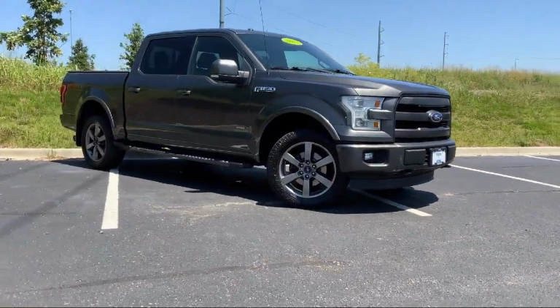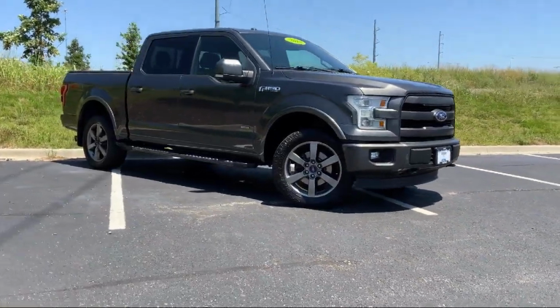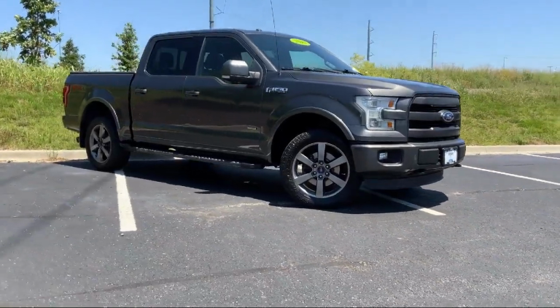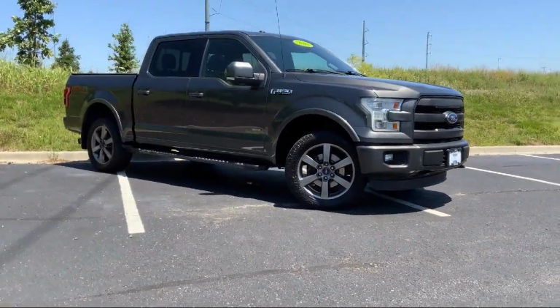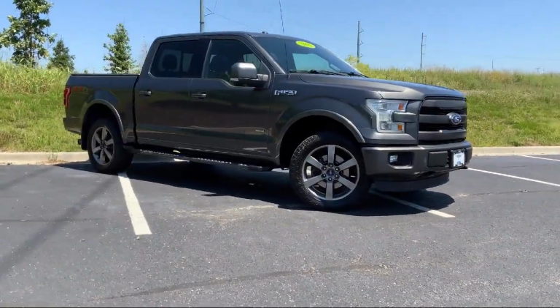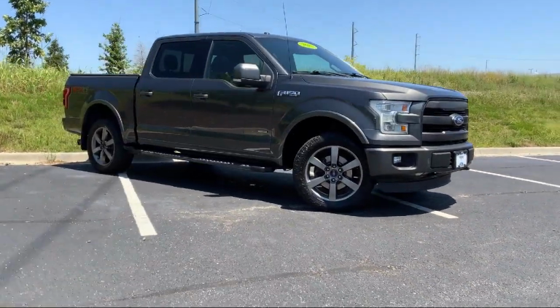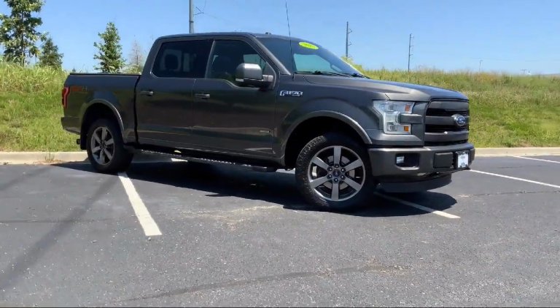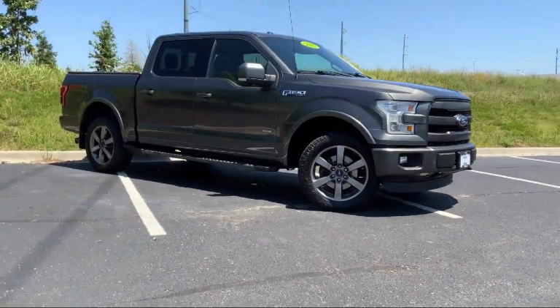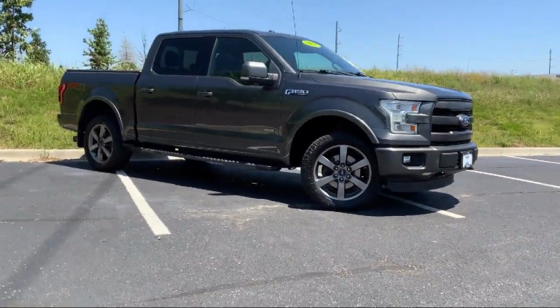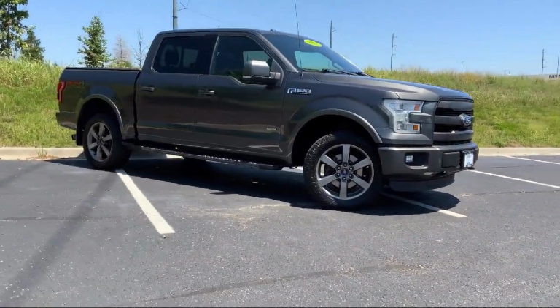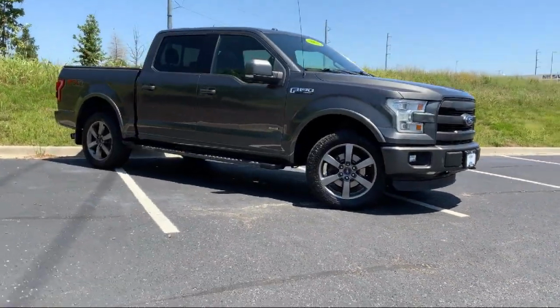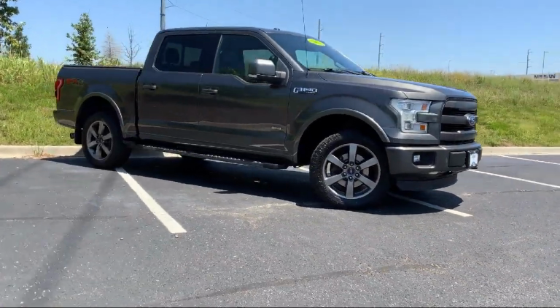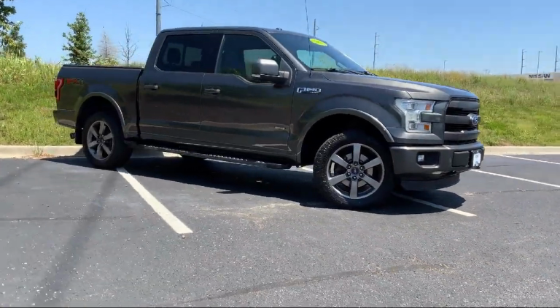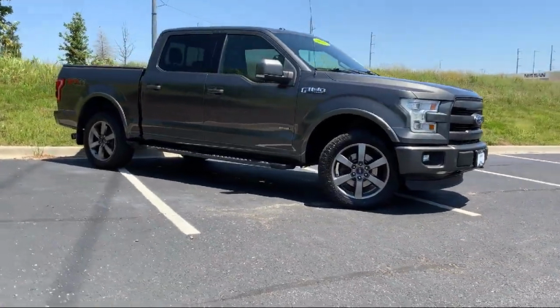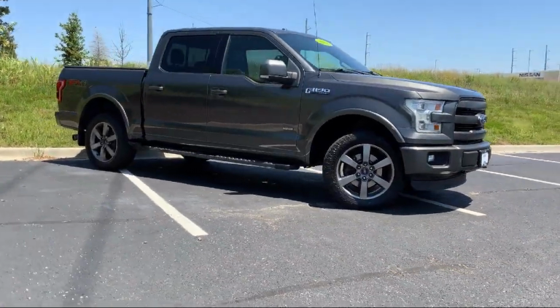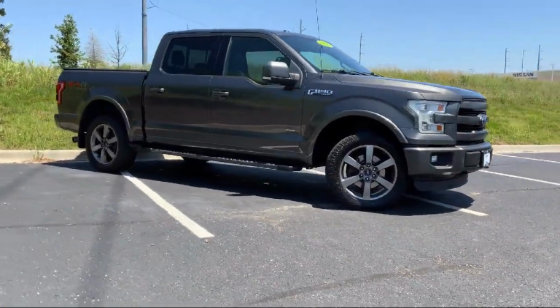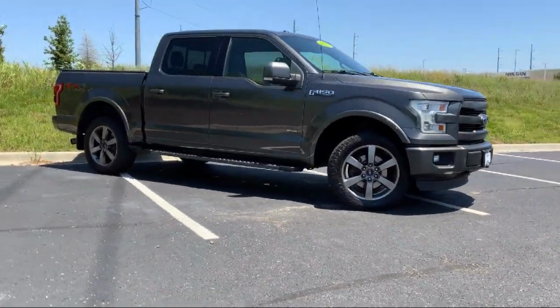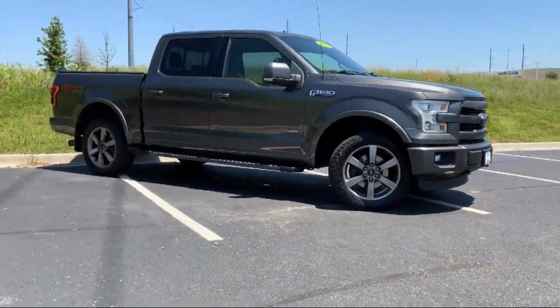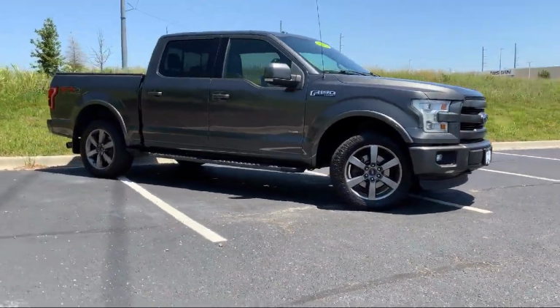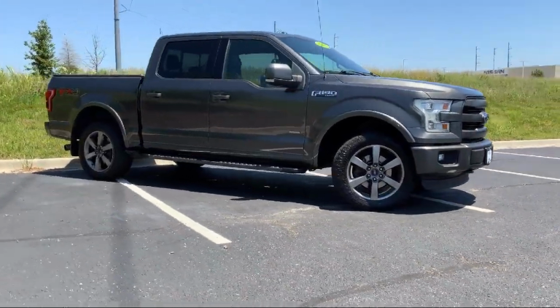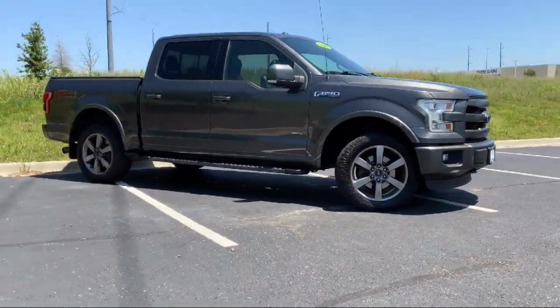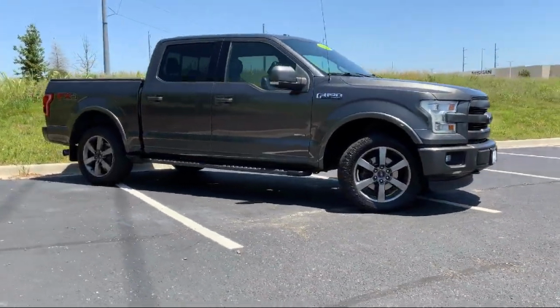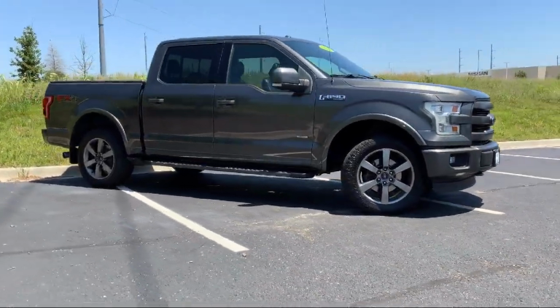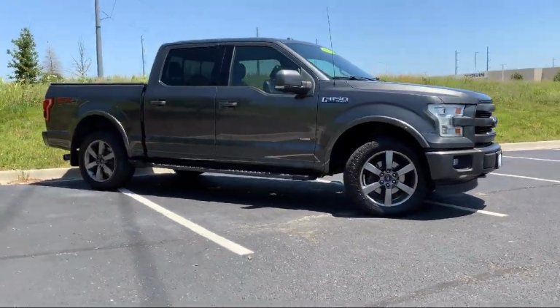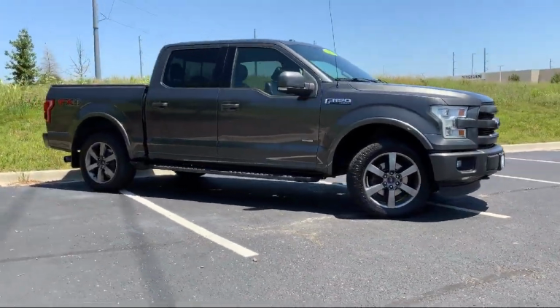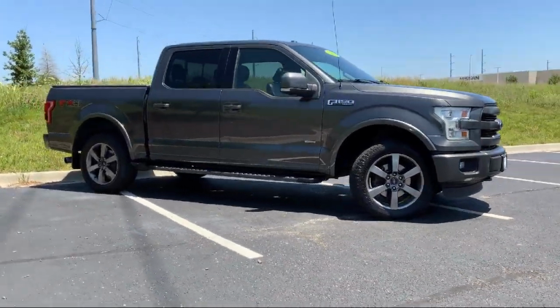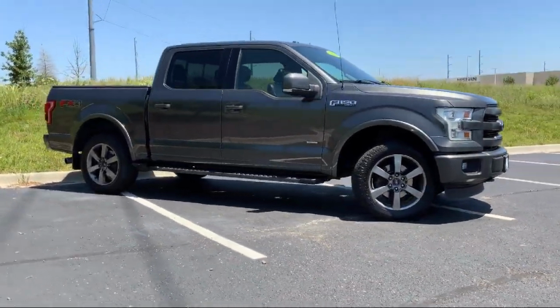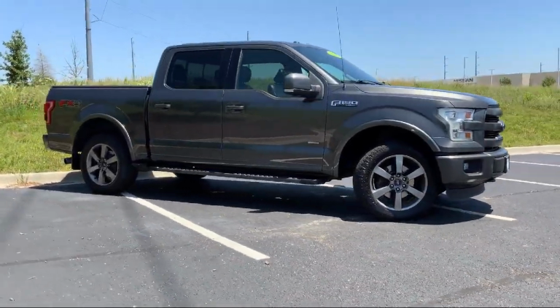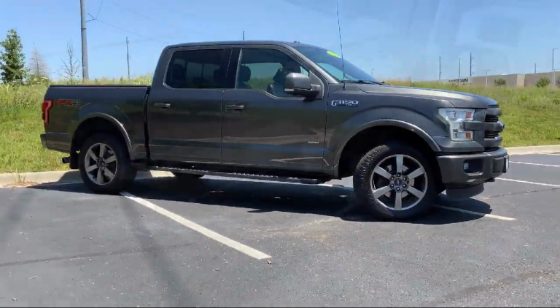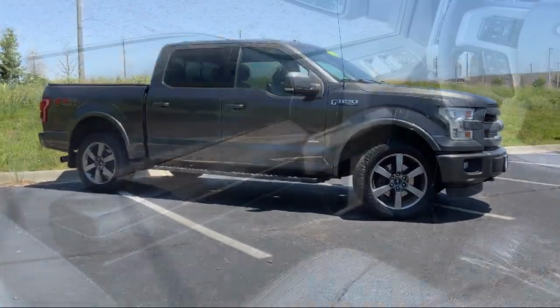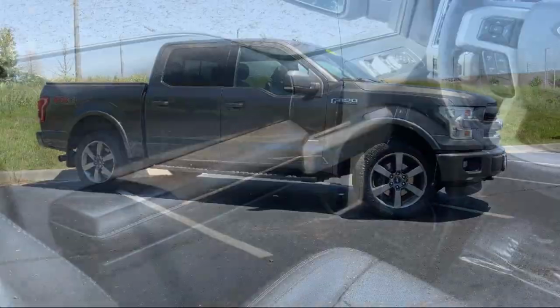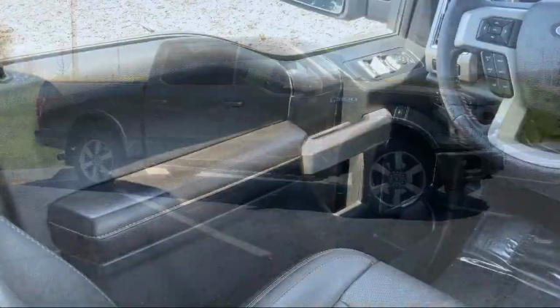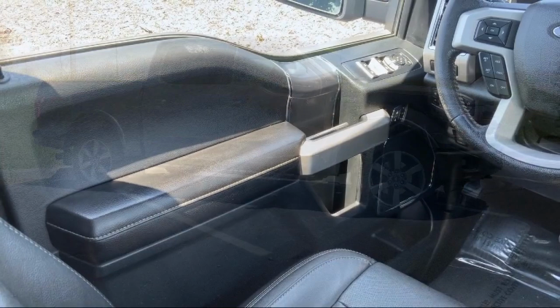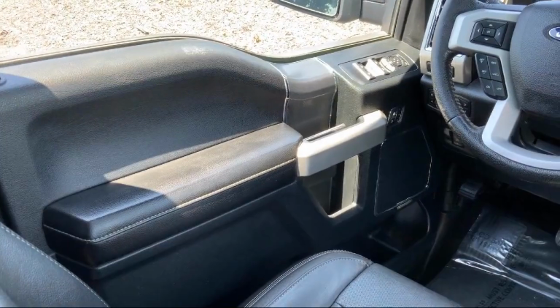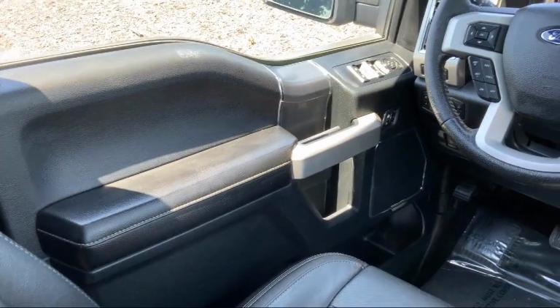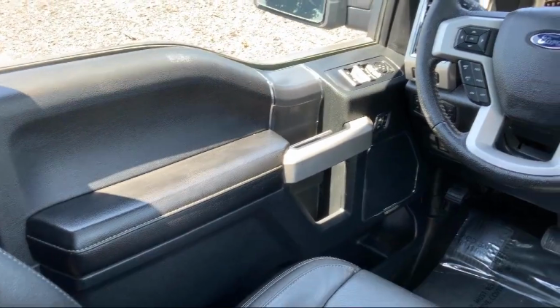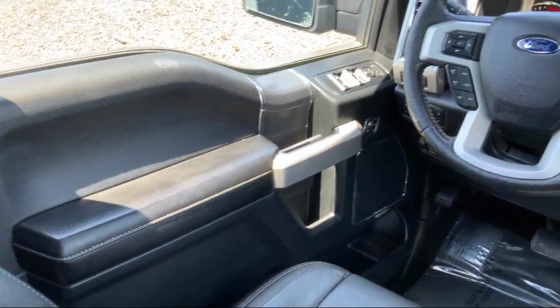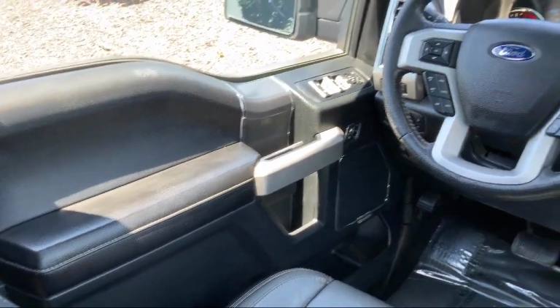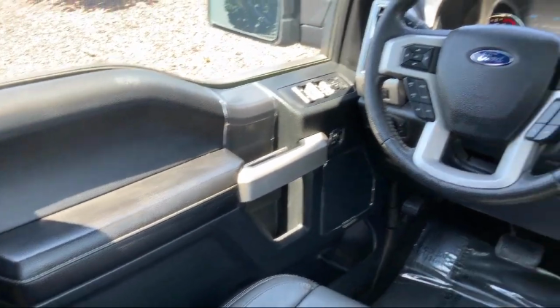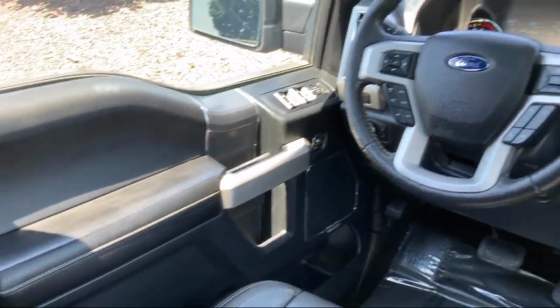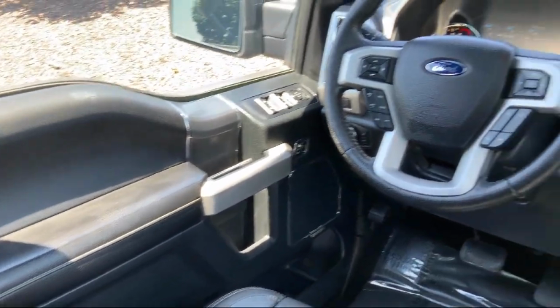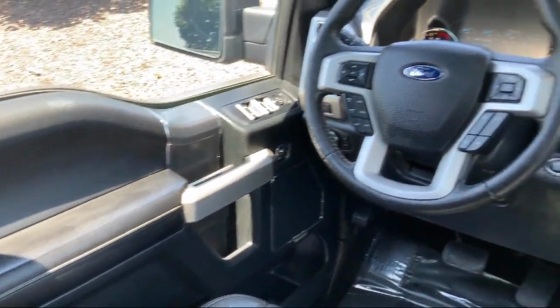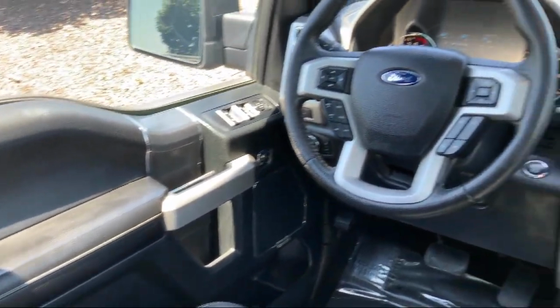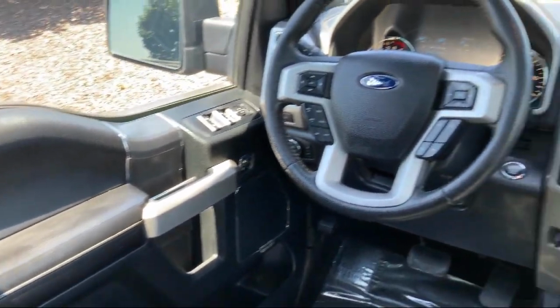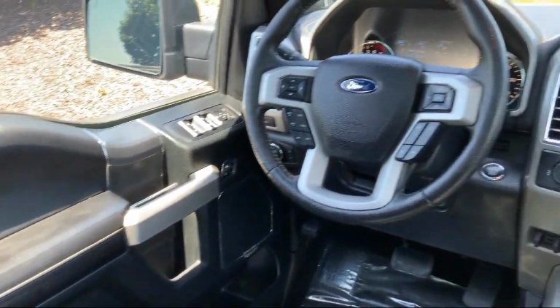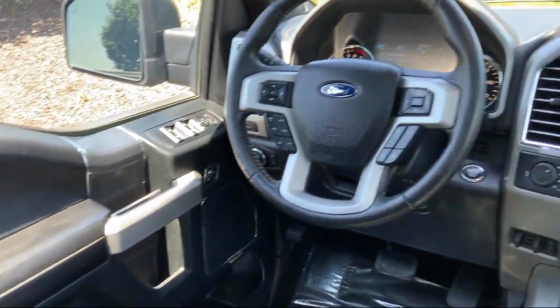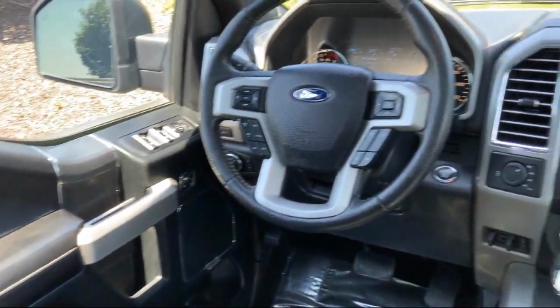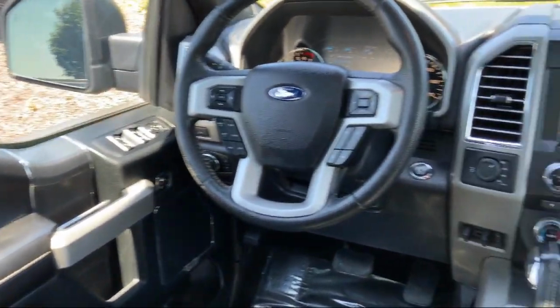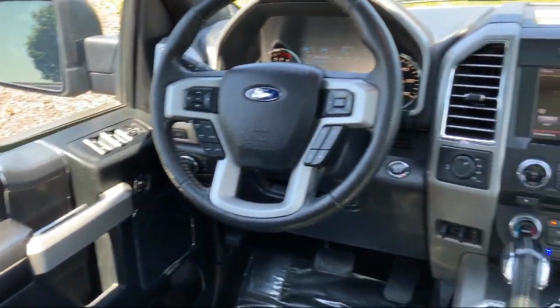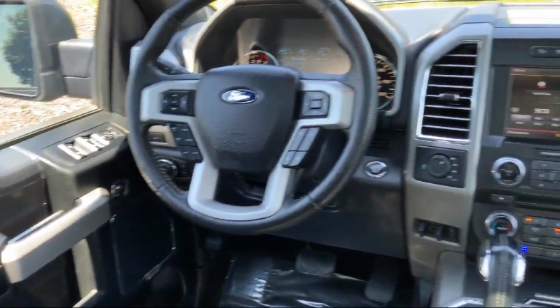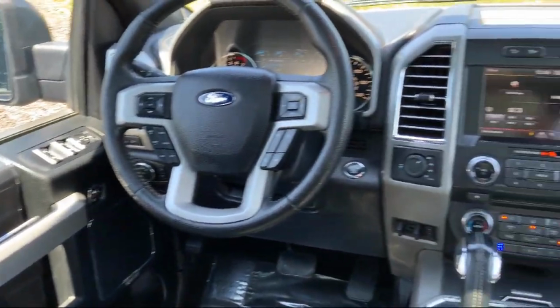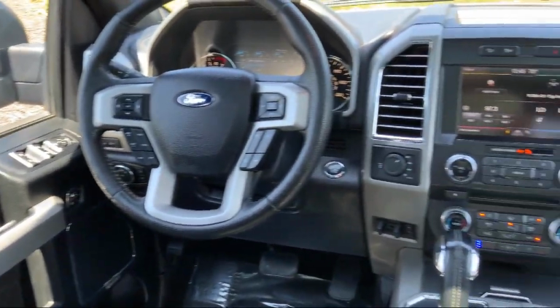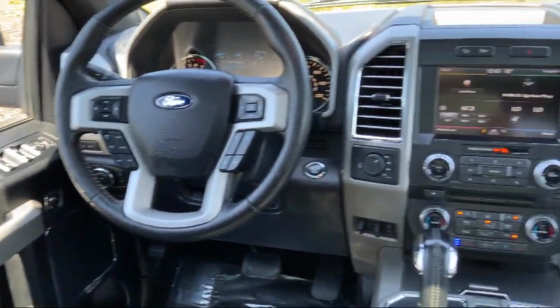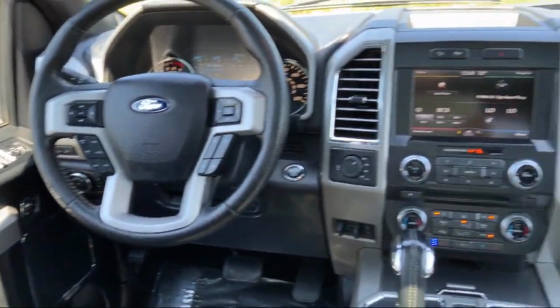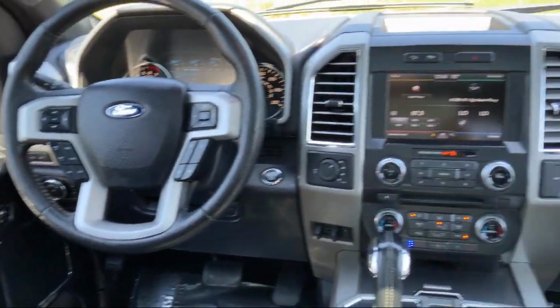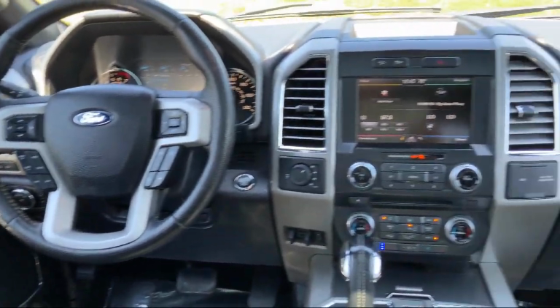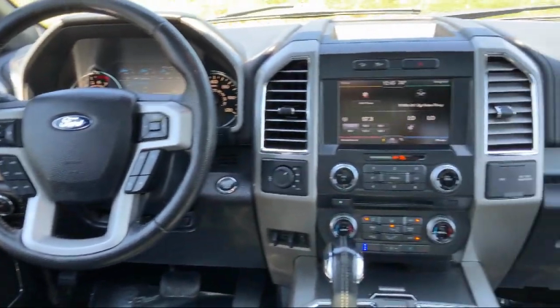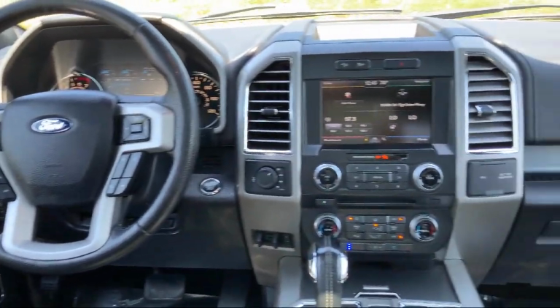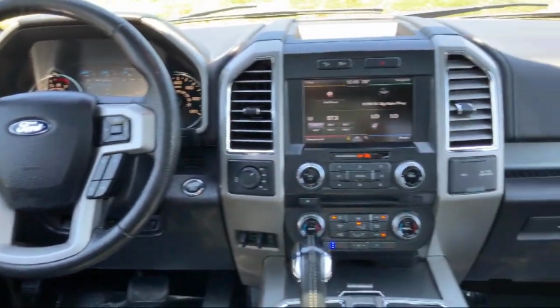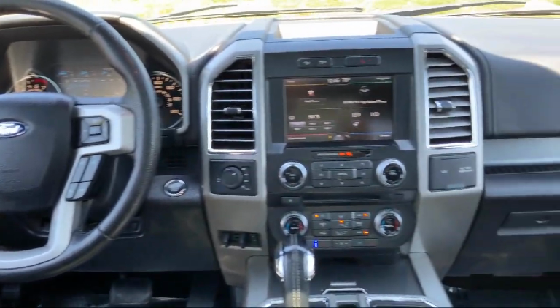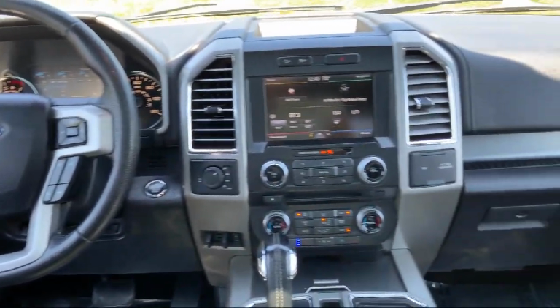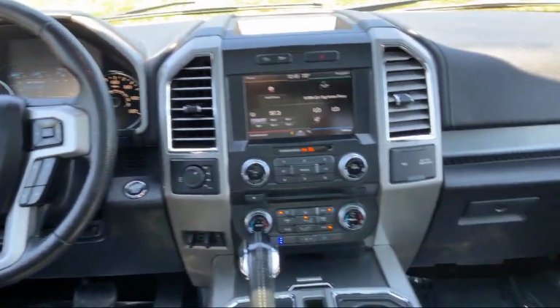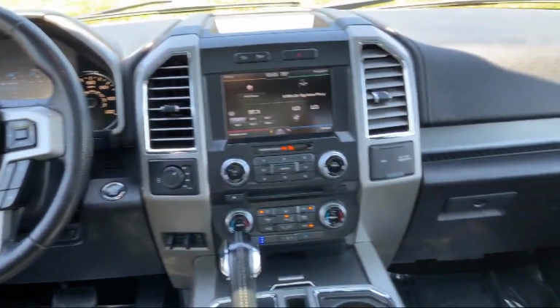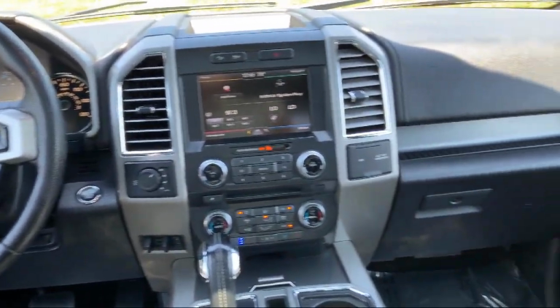Steering Wheel Controls, Tire Pressure Monitoring System, Traction Control, and much more.